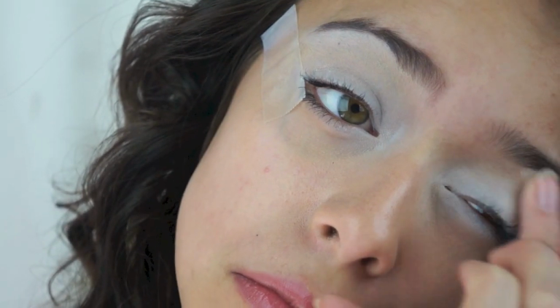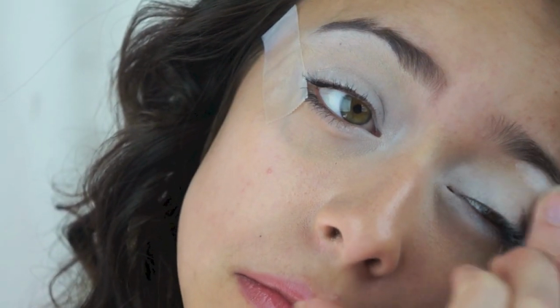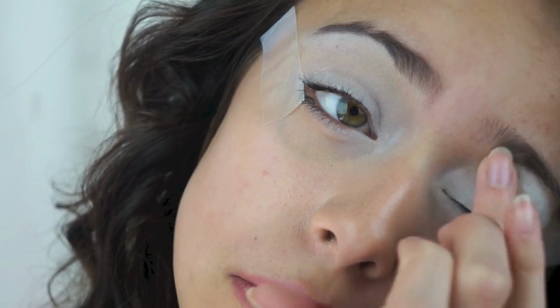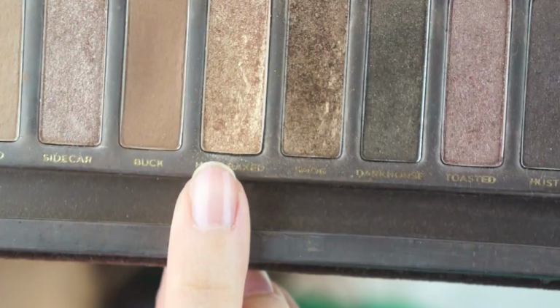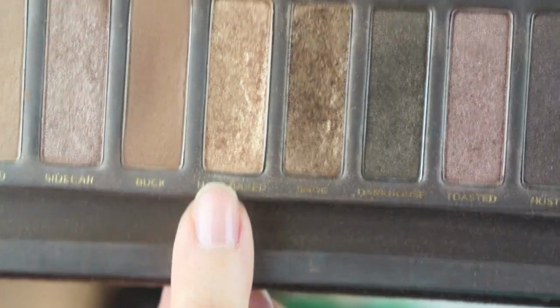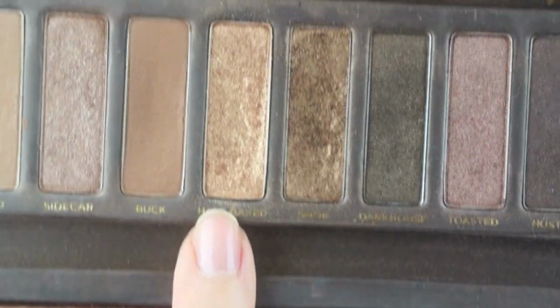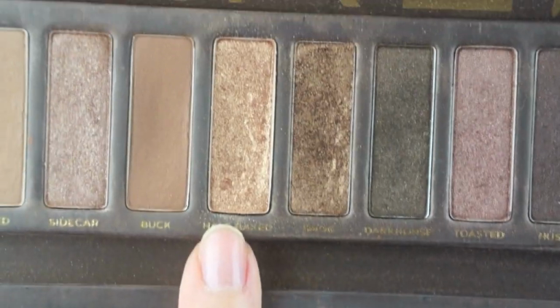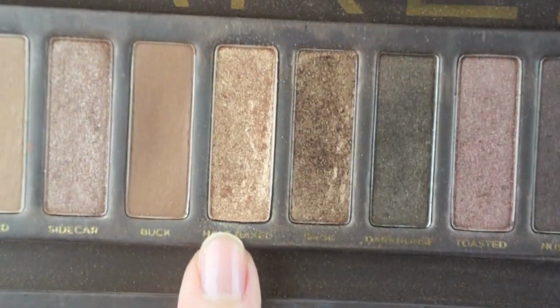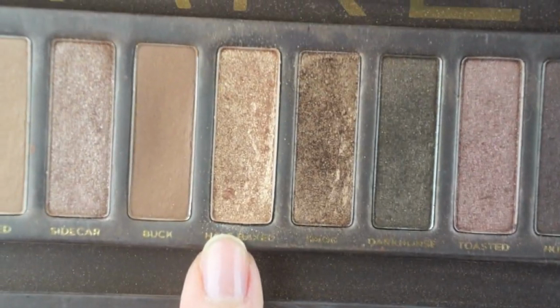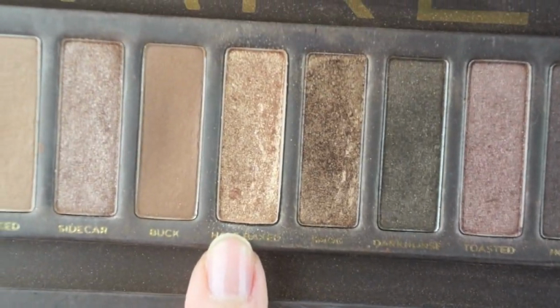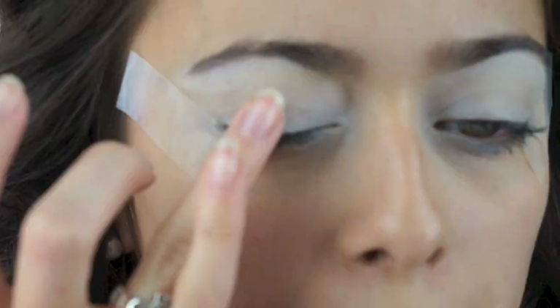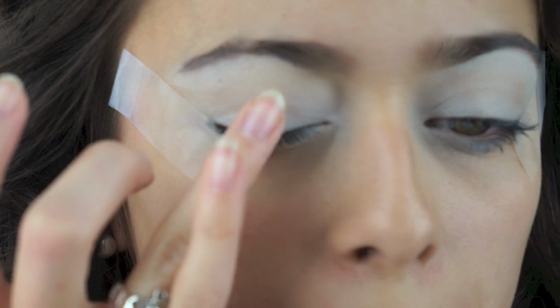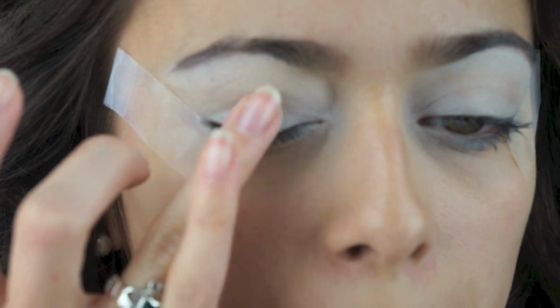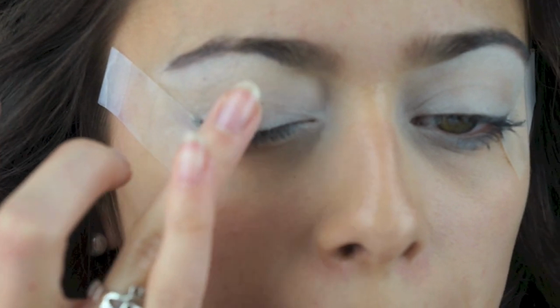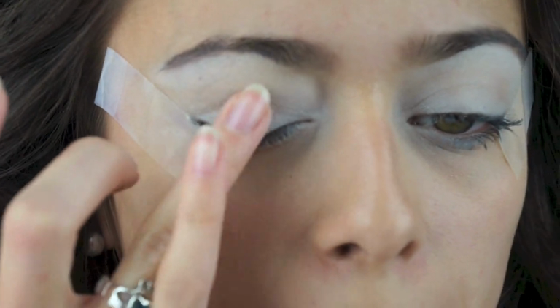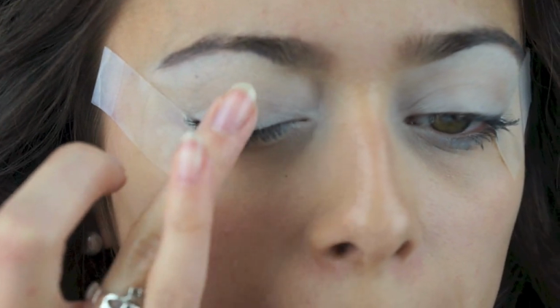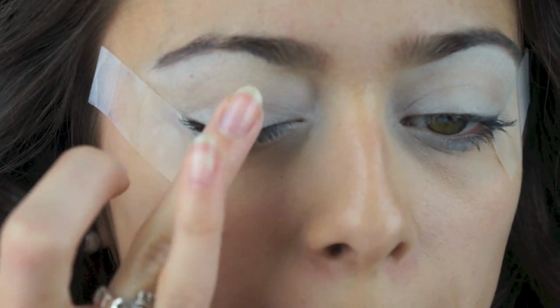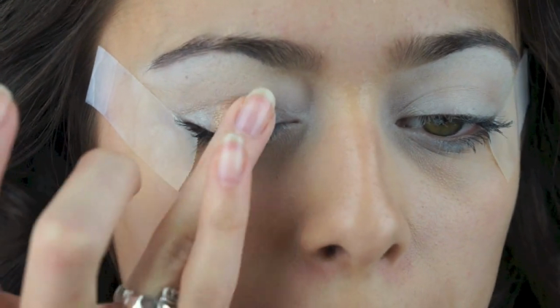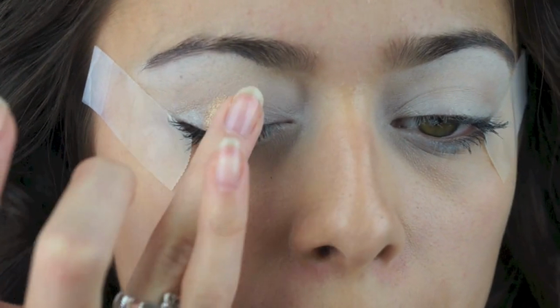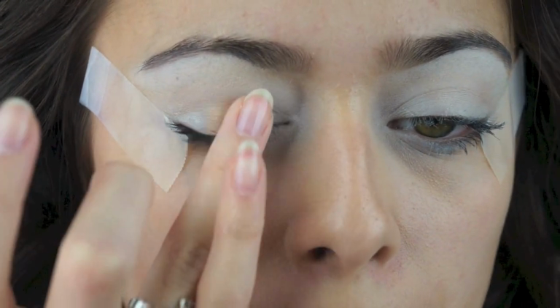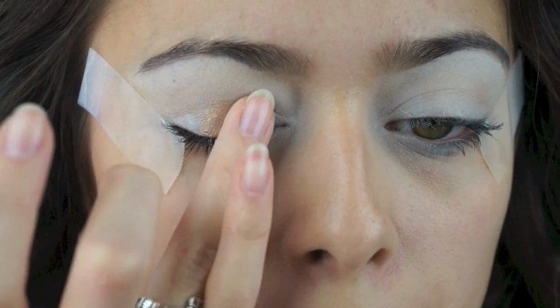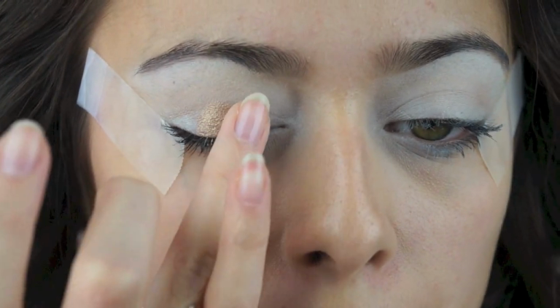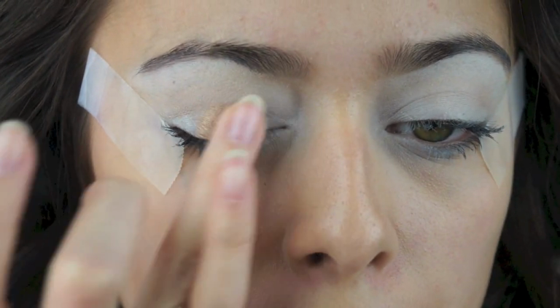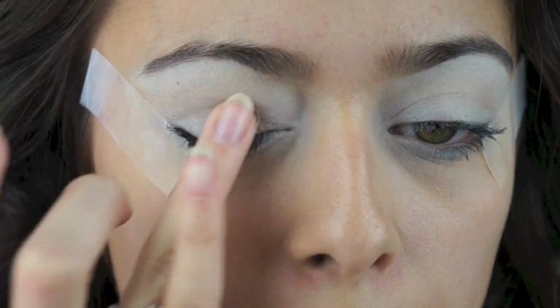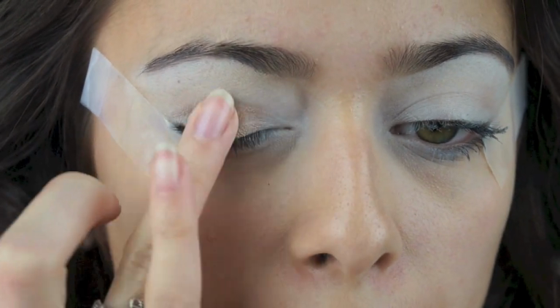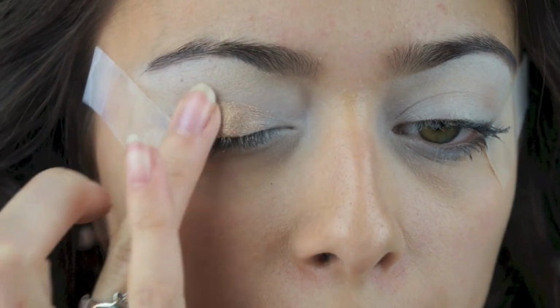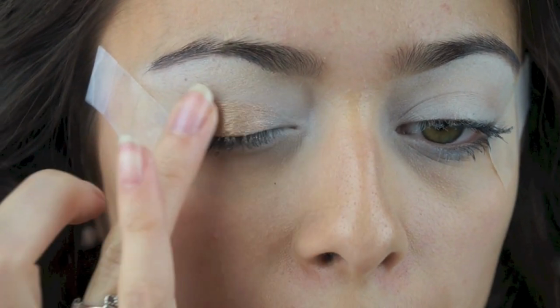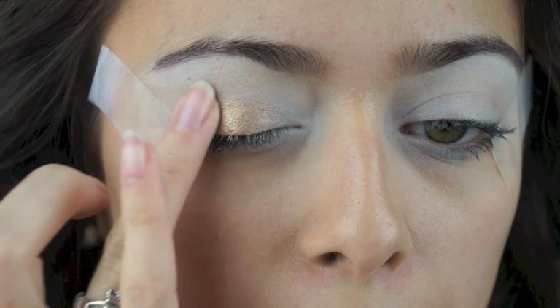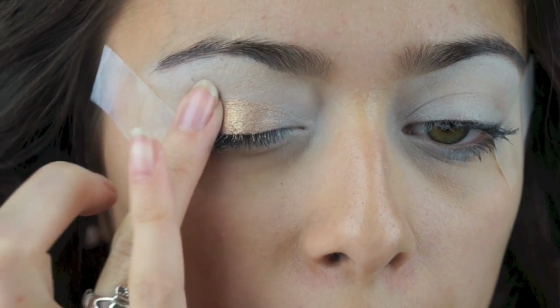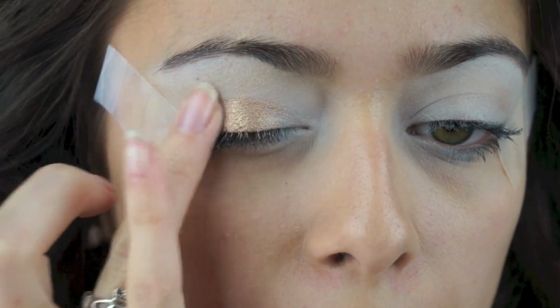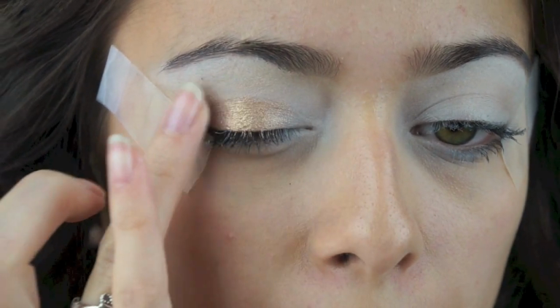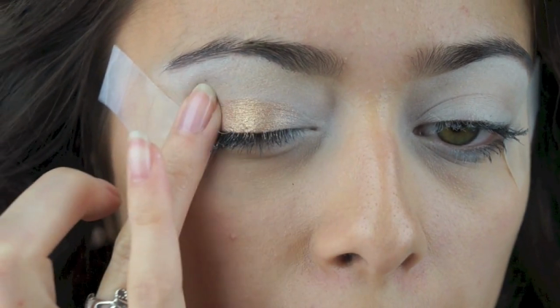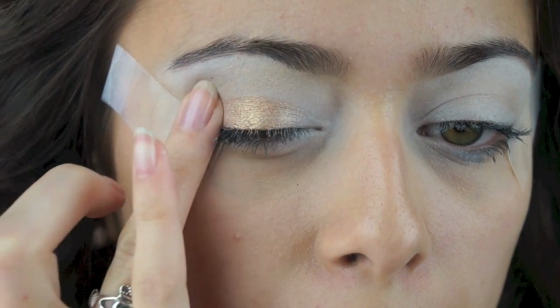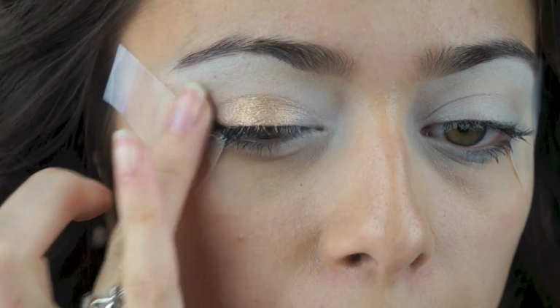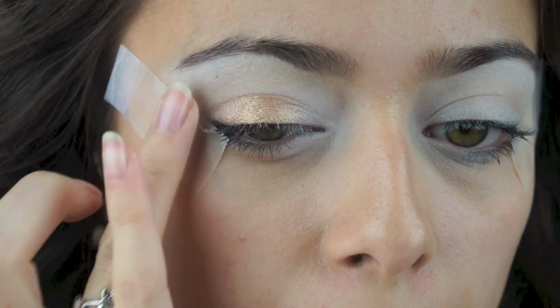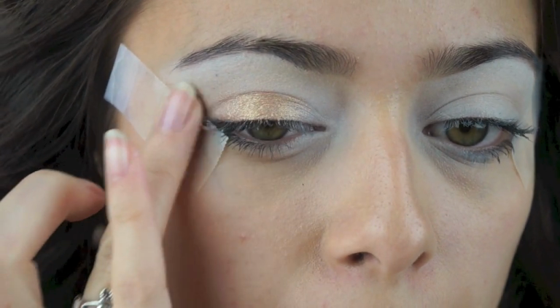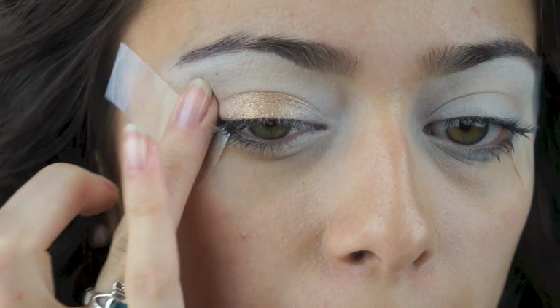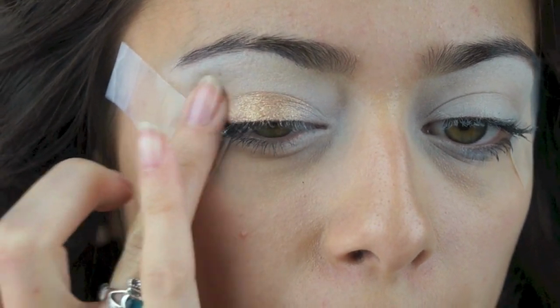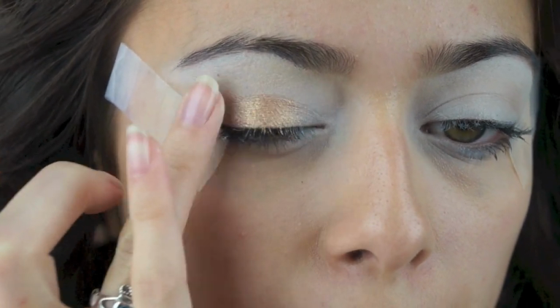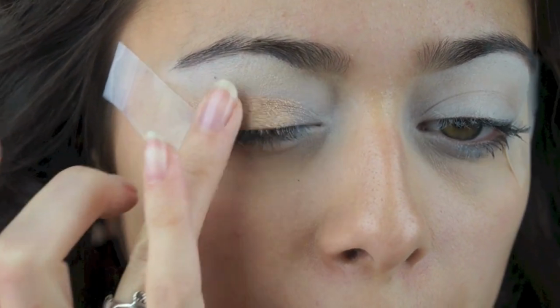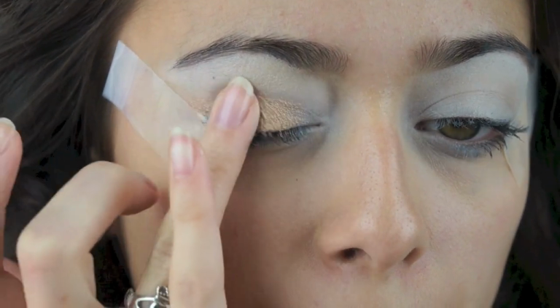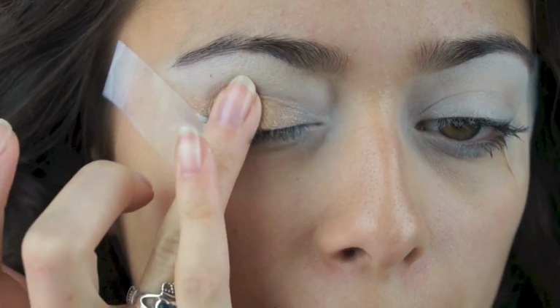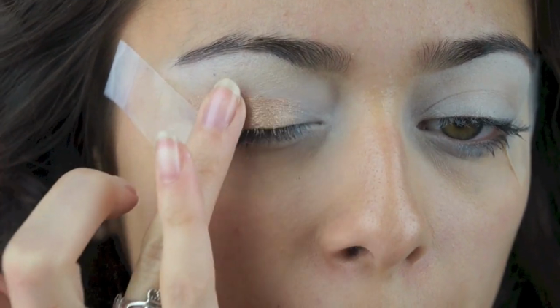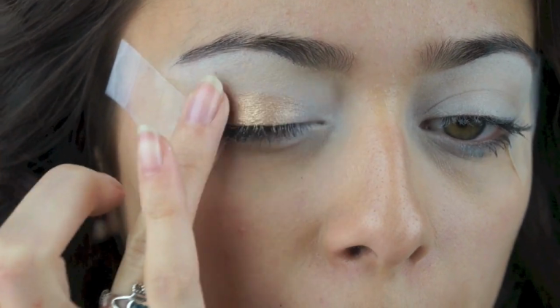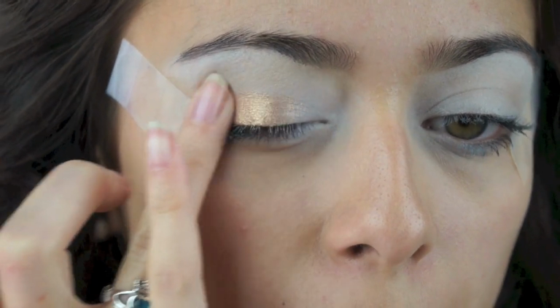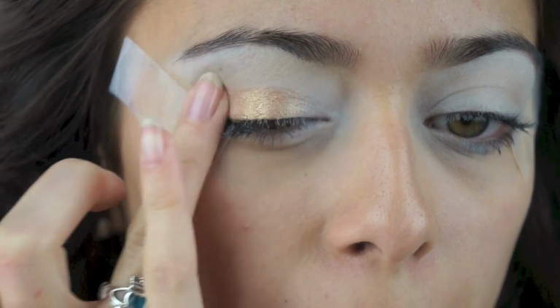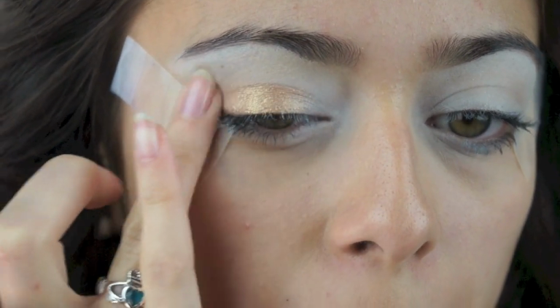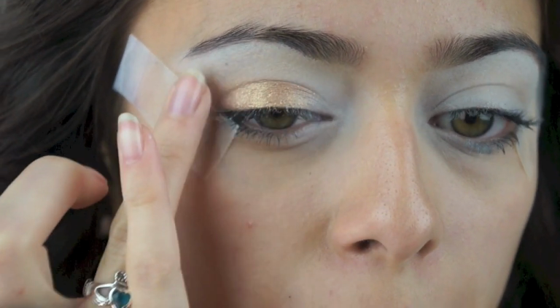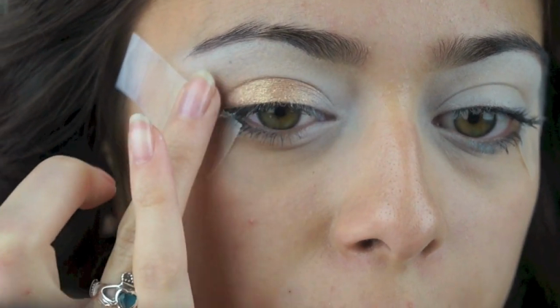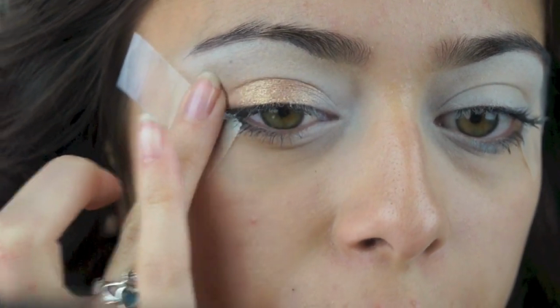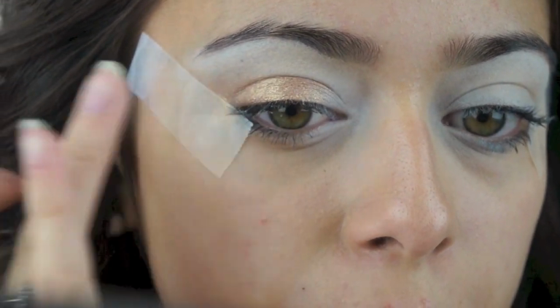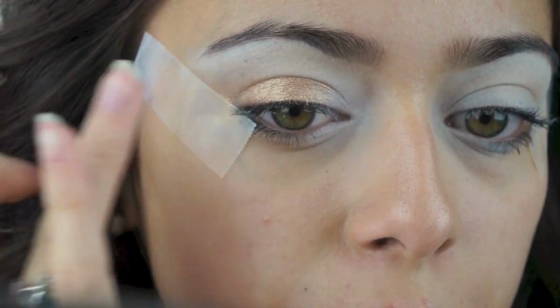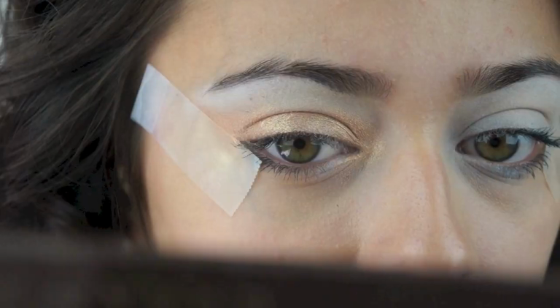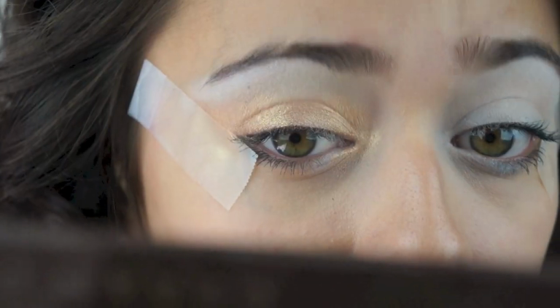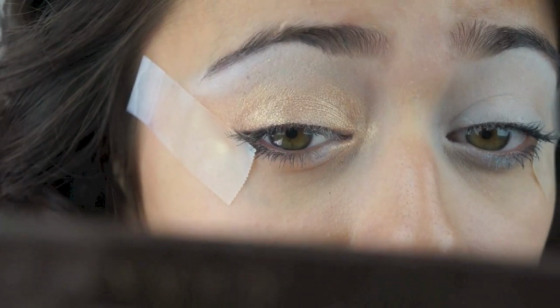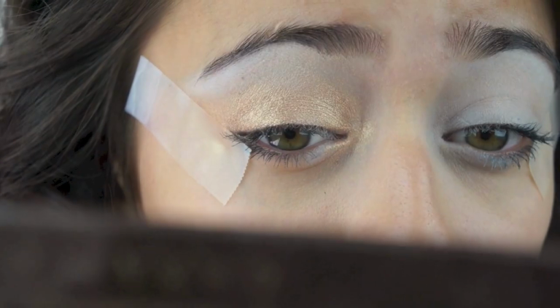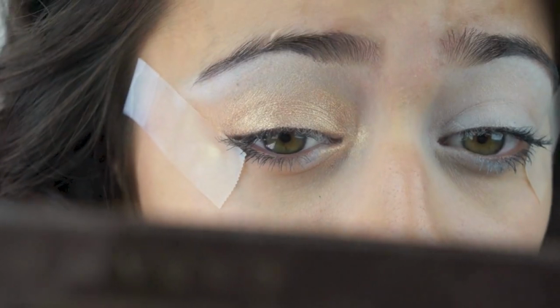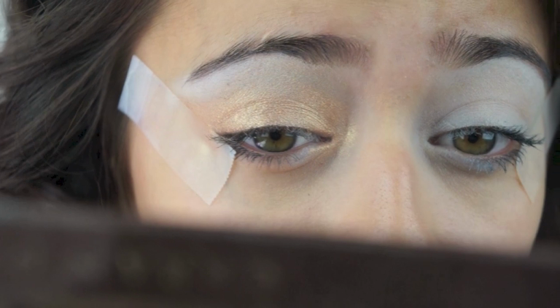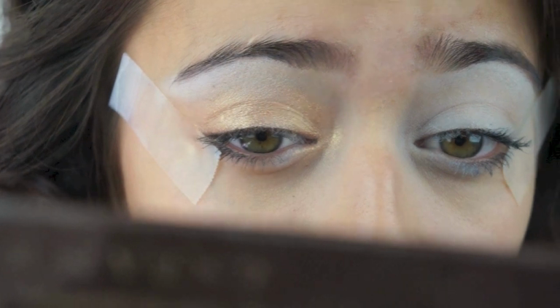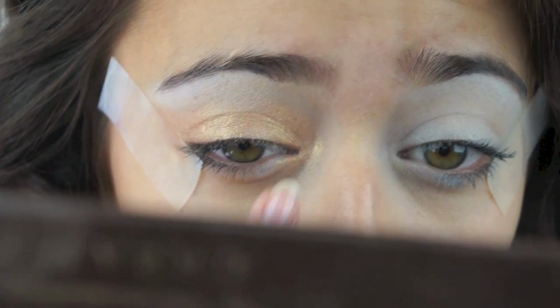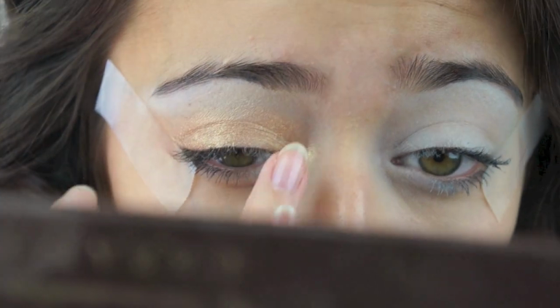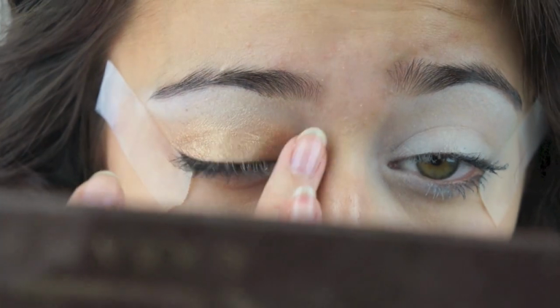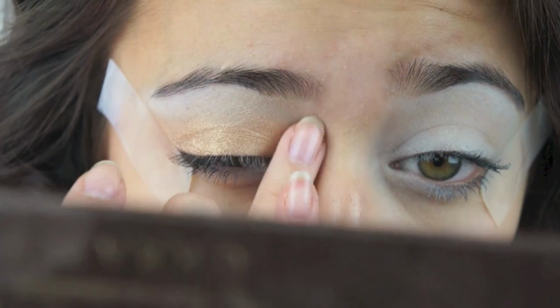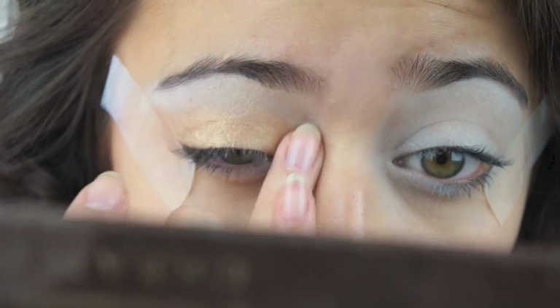Now moving on to eyeshadow, I'm going to take this gold color called Half Baked and pat that on my eyelid and also my inner corners.